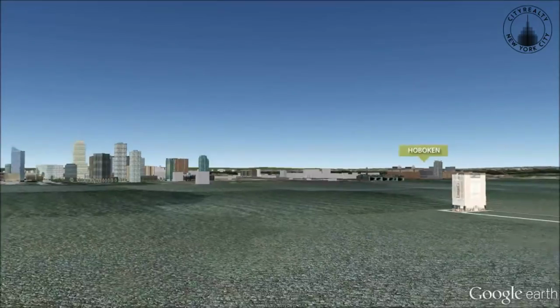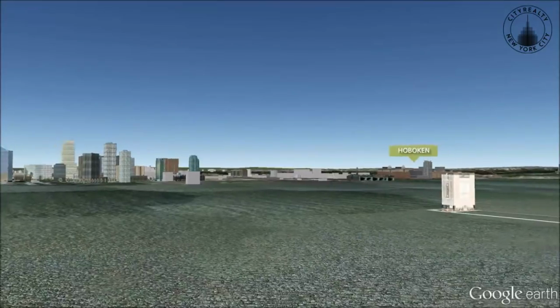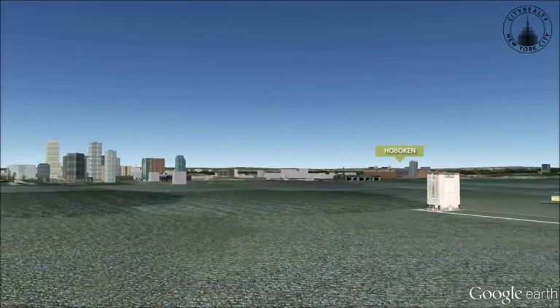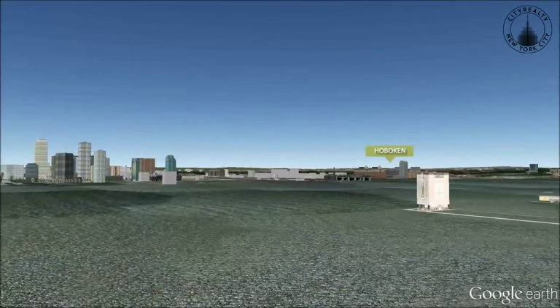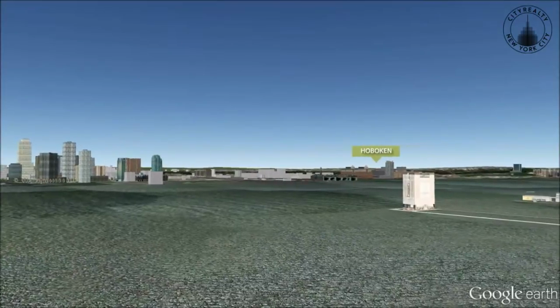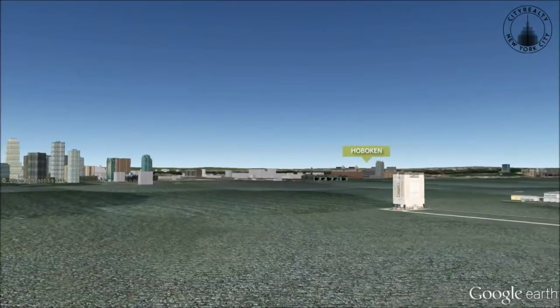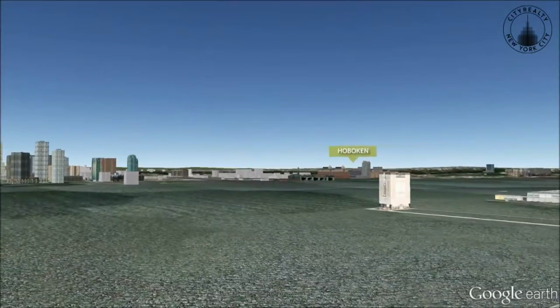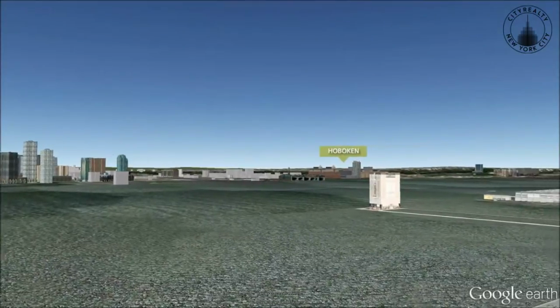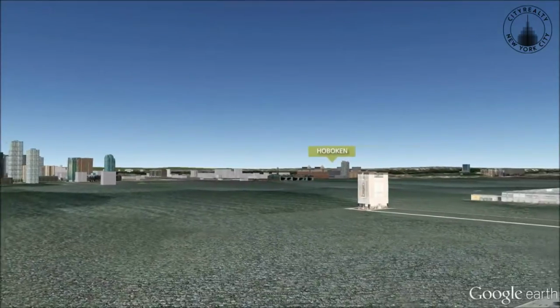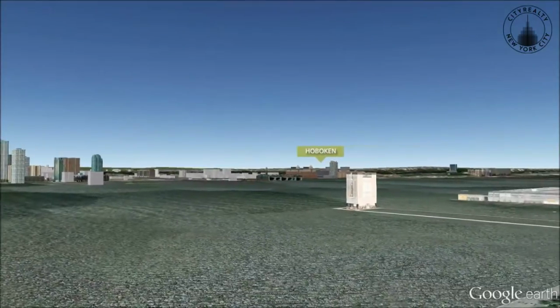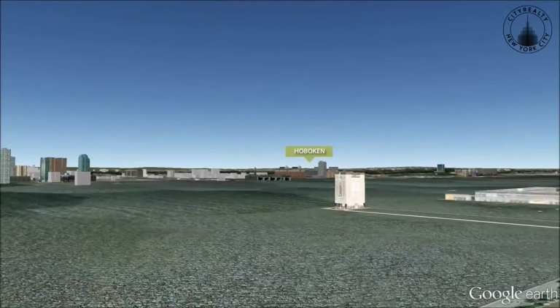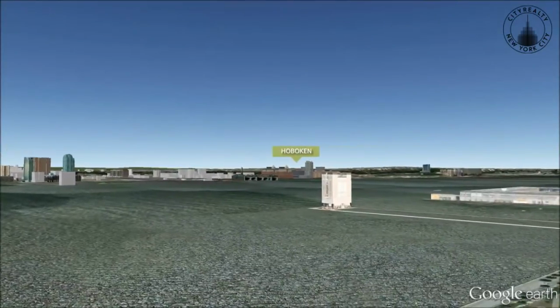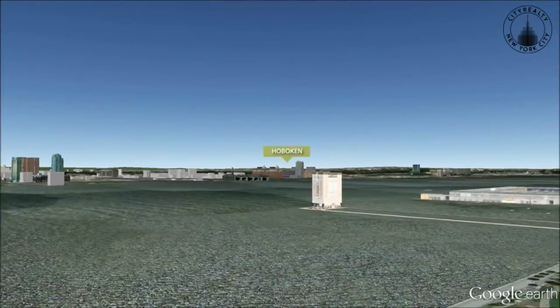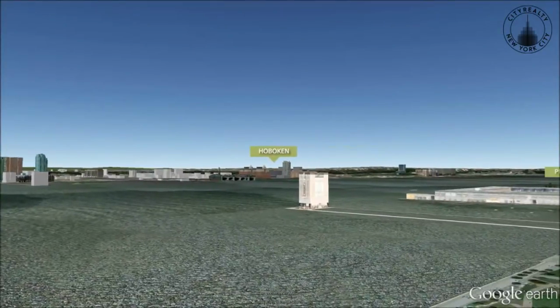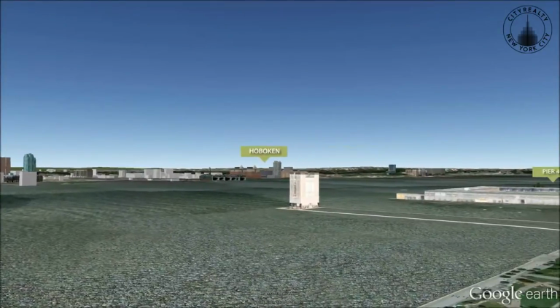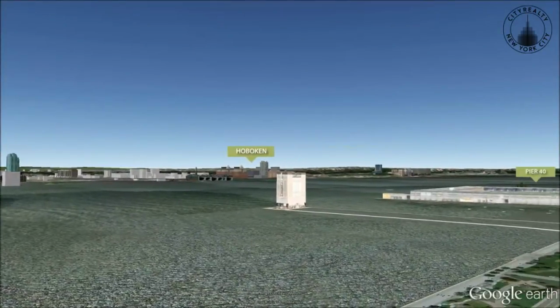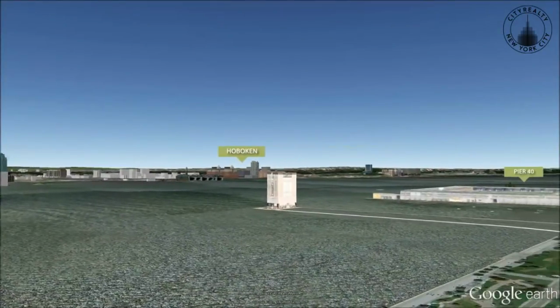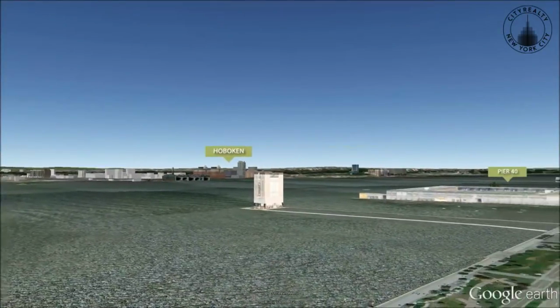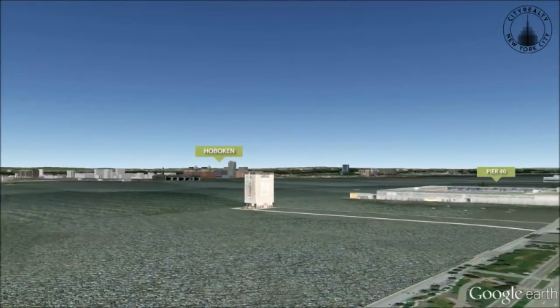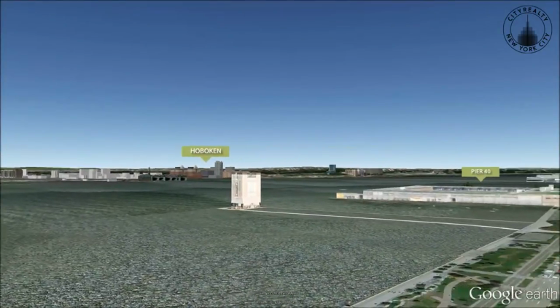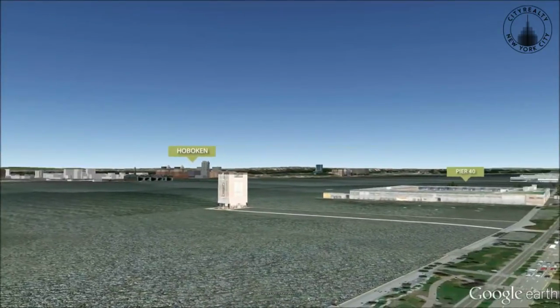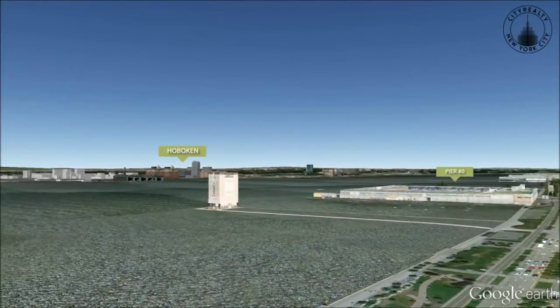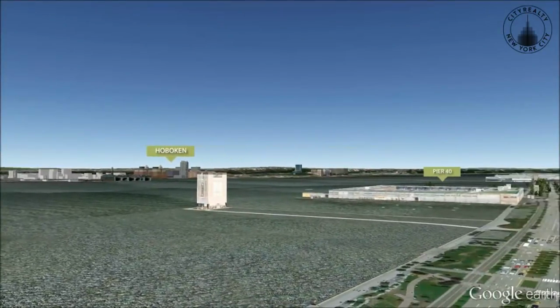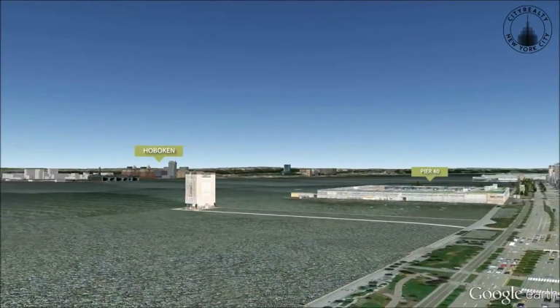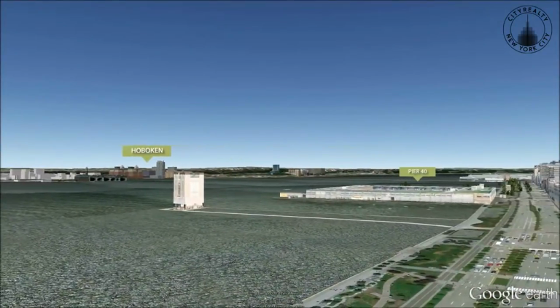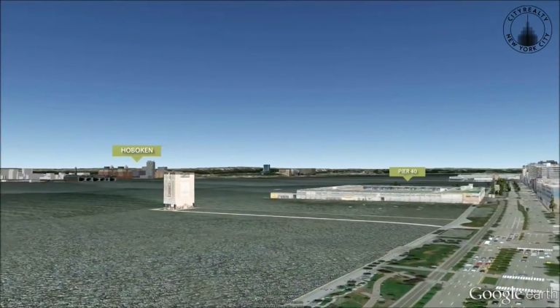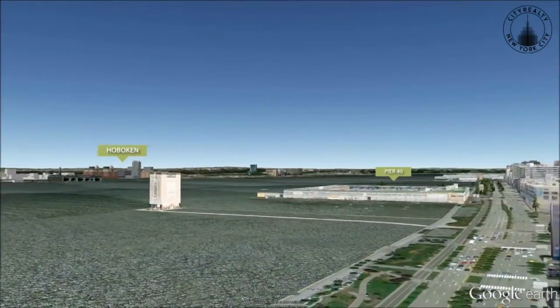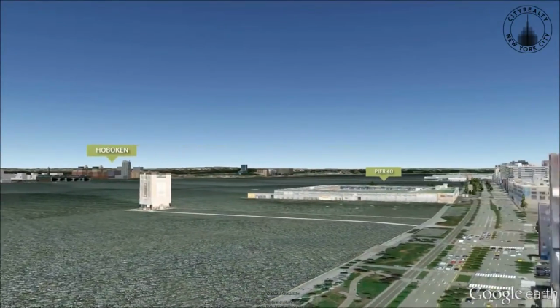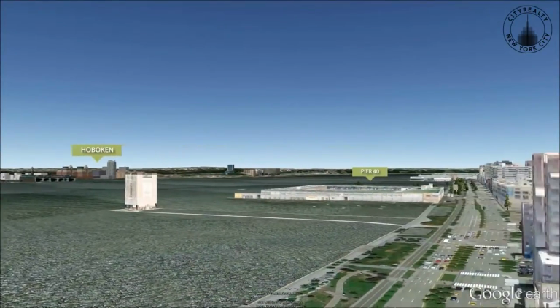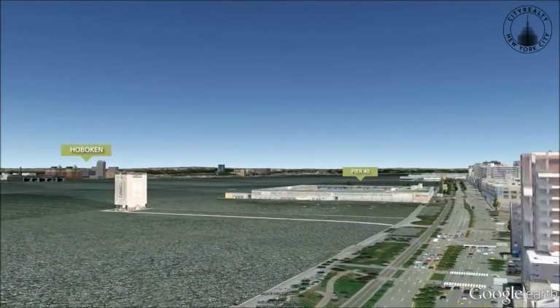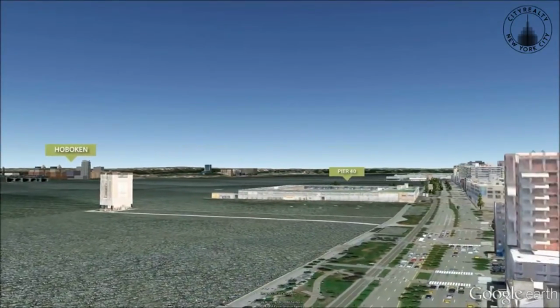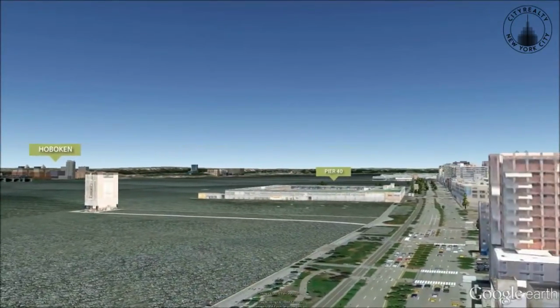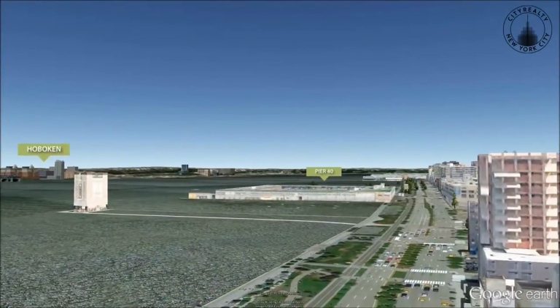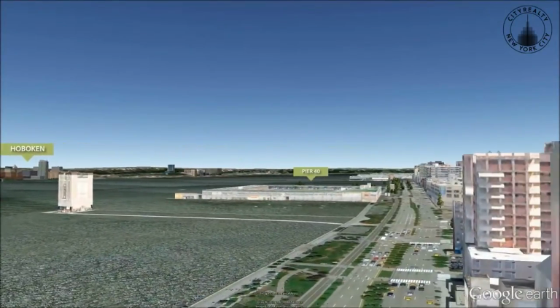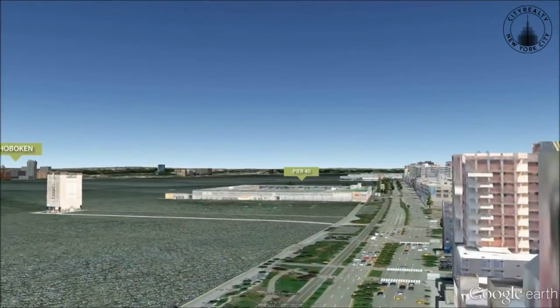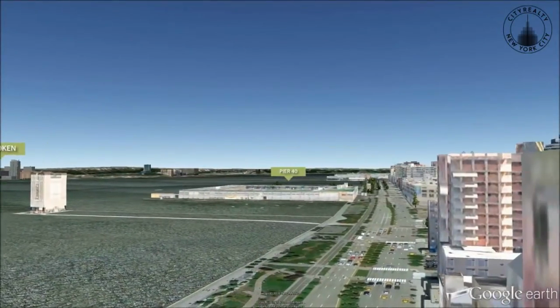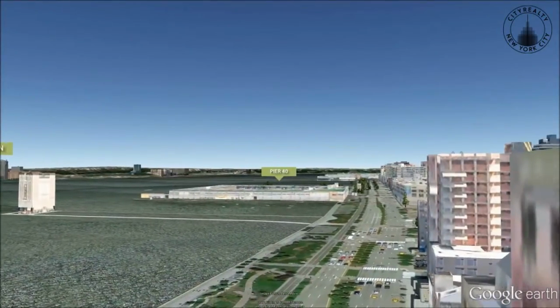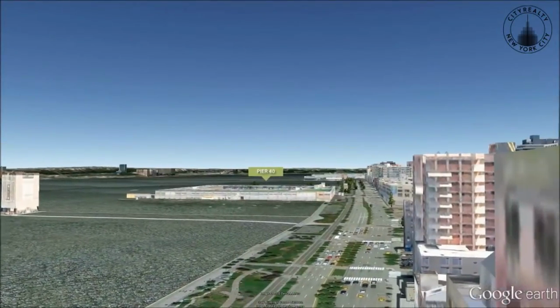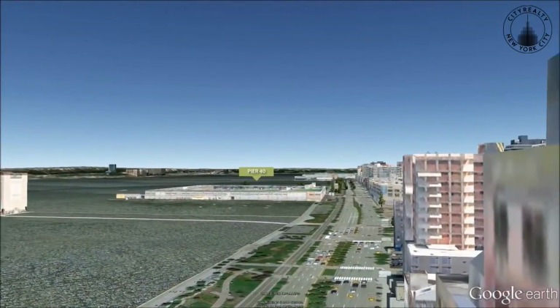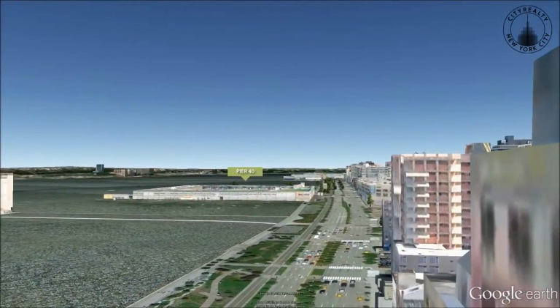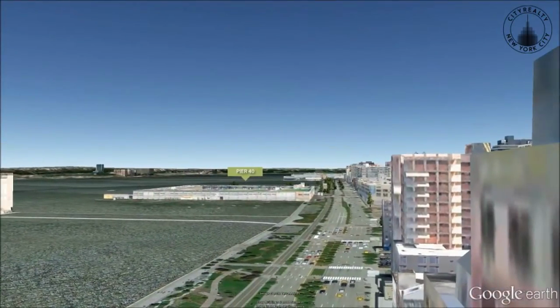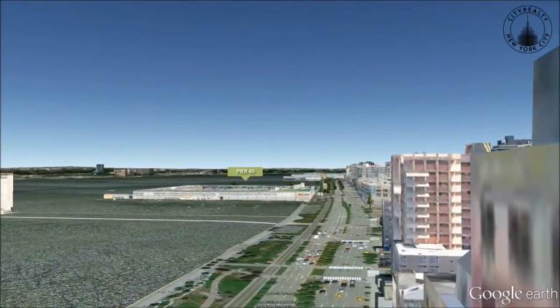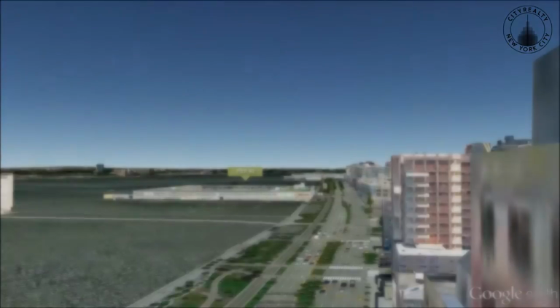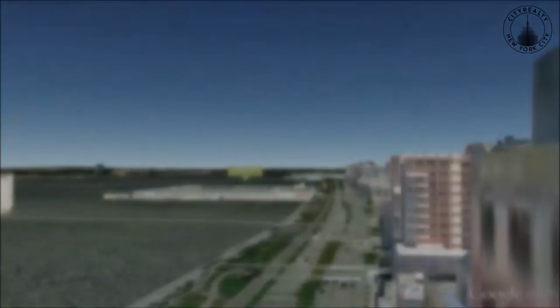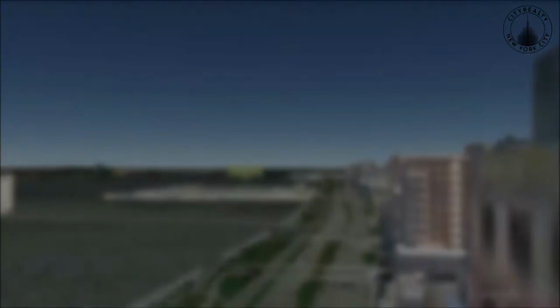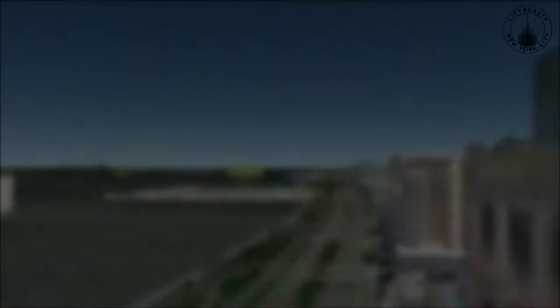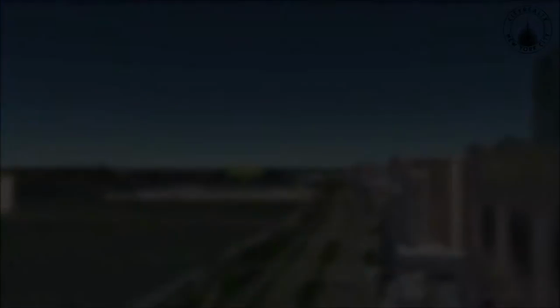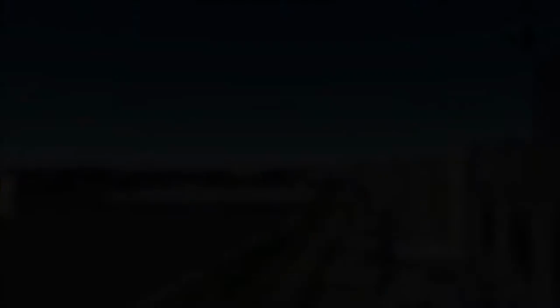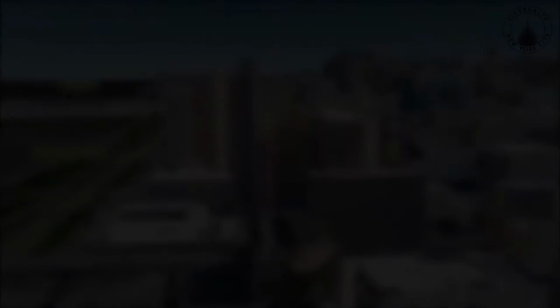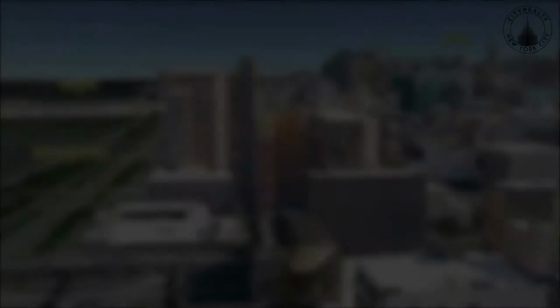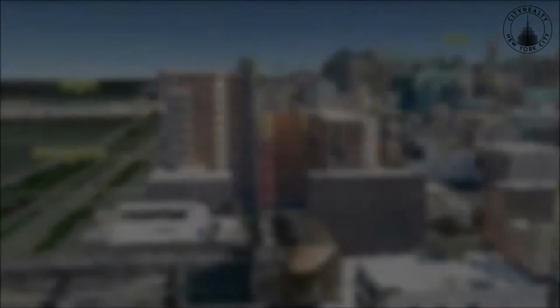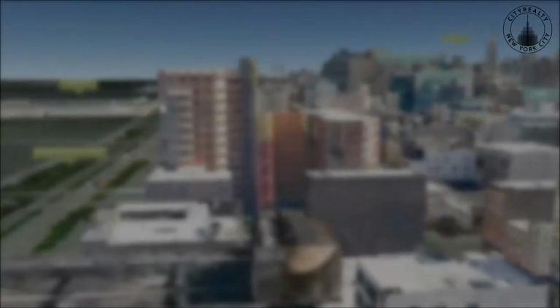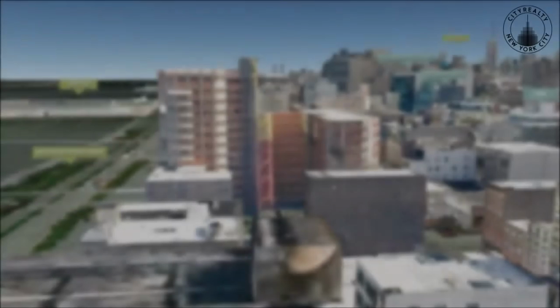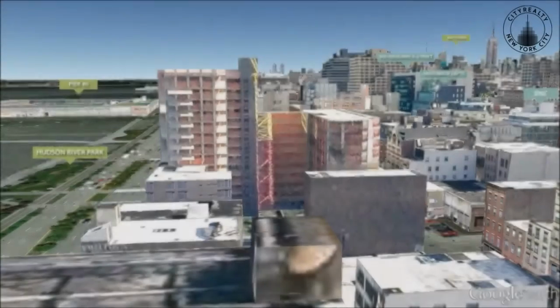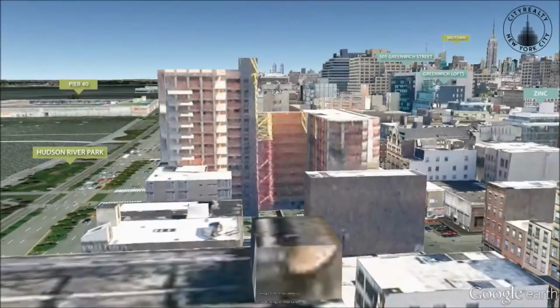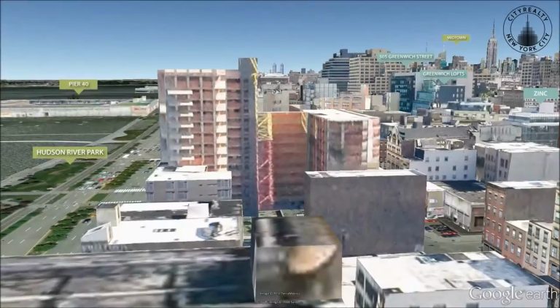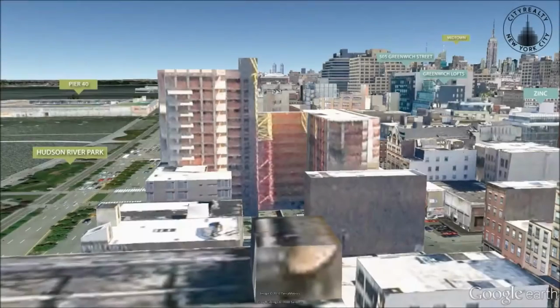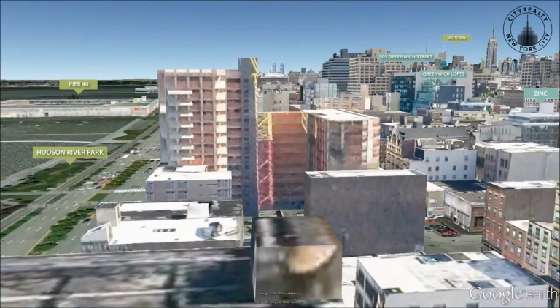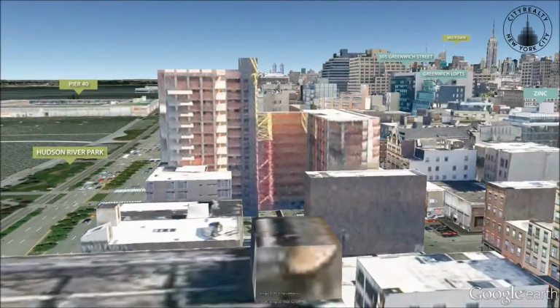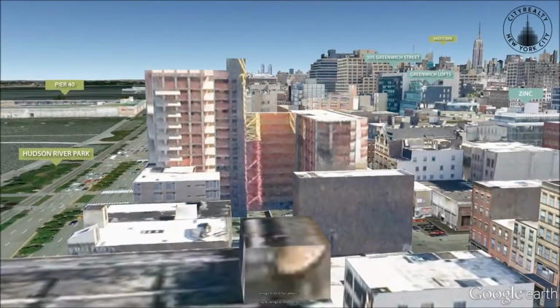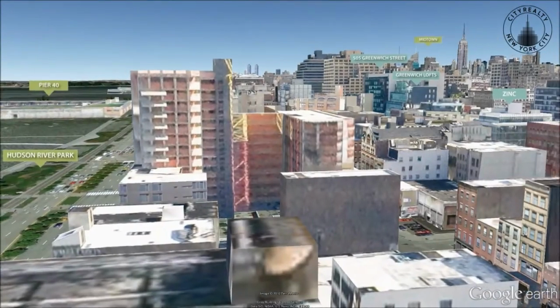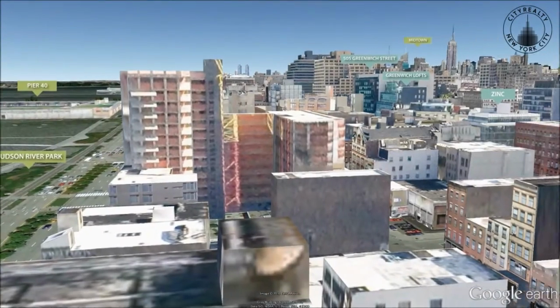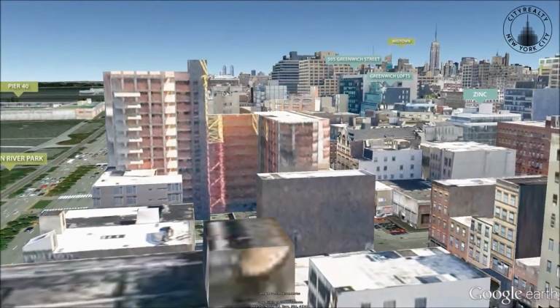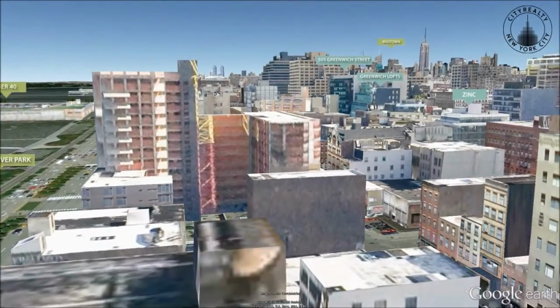Spacious residences feature oversized wood-framed windows, Brazilian walnut plank floors and Verena kitchens, with Sub-Zero, Miel and Bosch appliances.